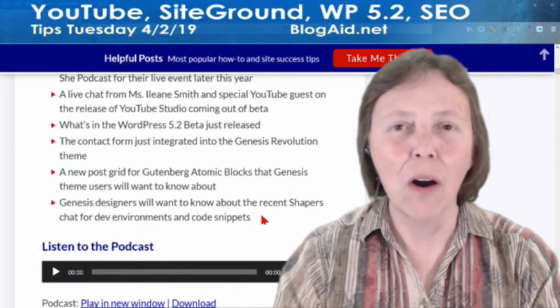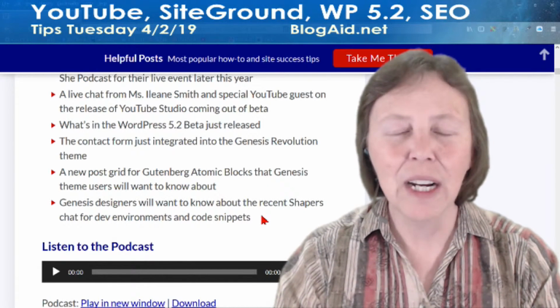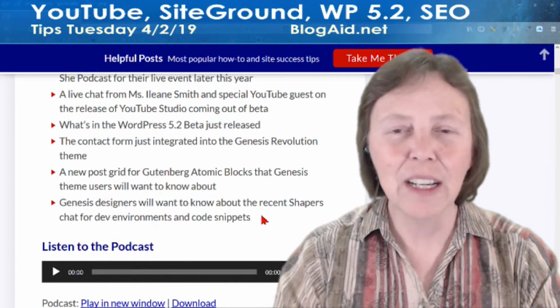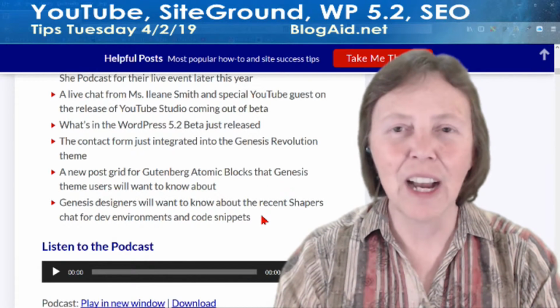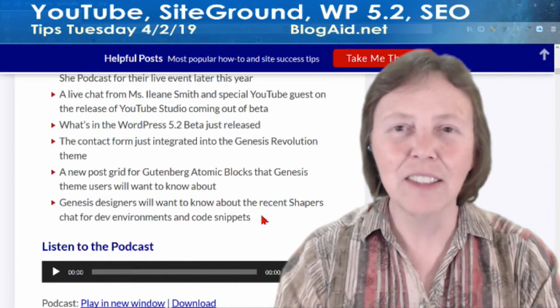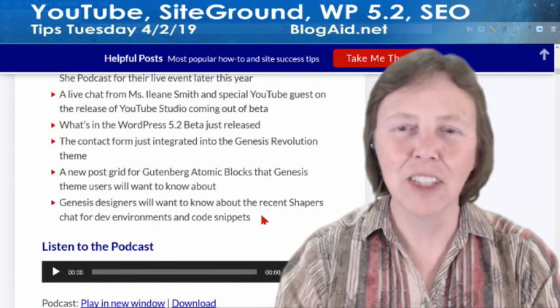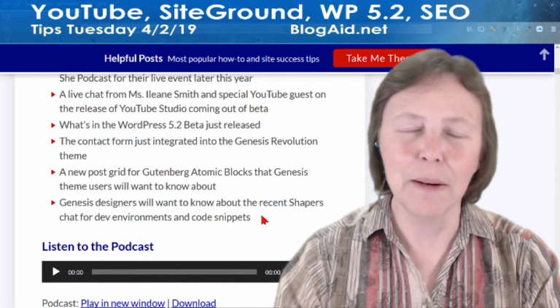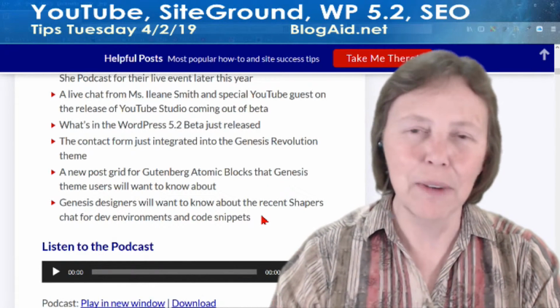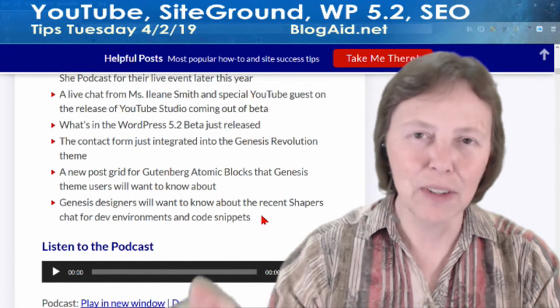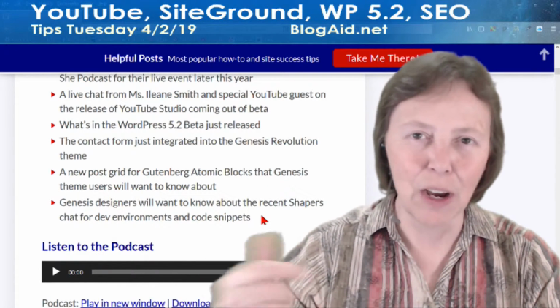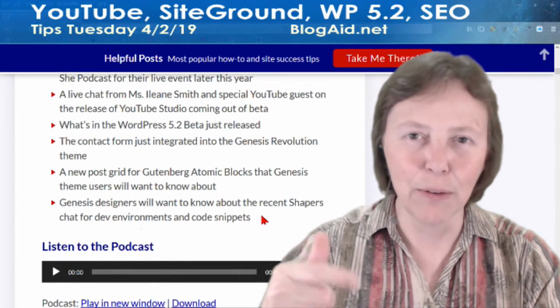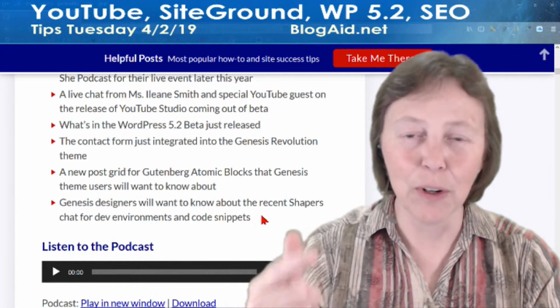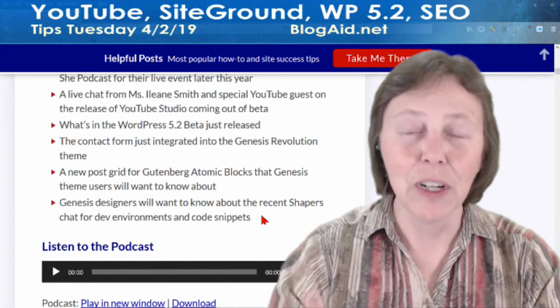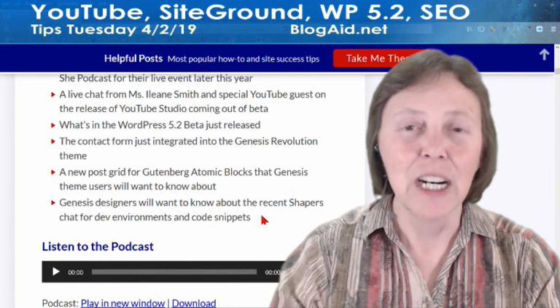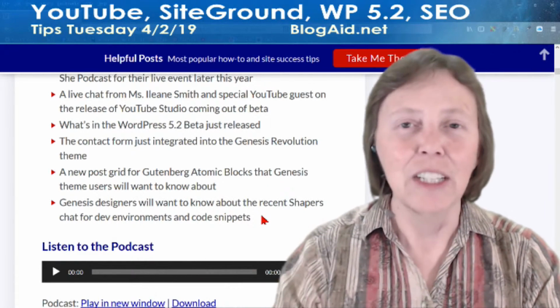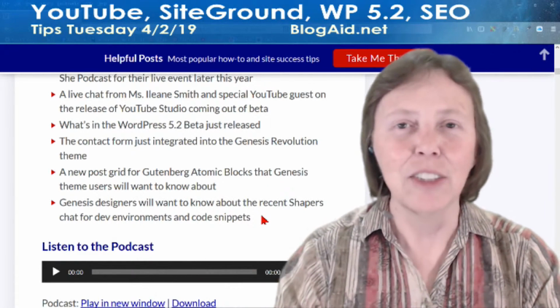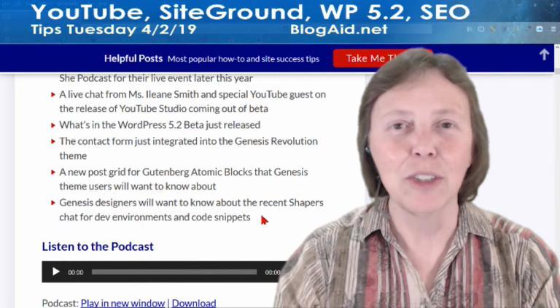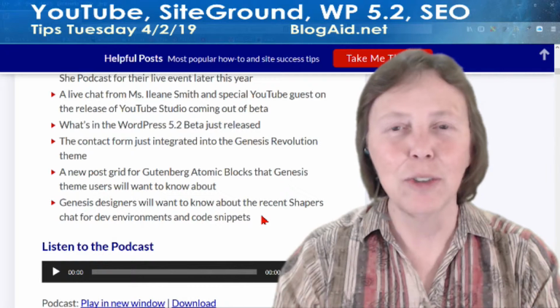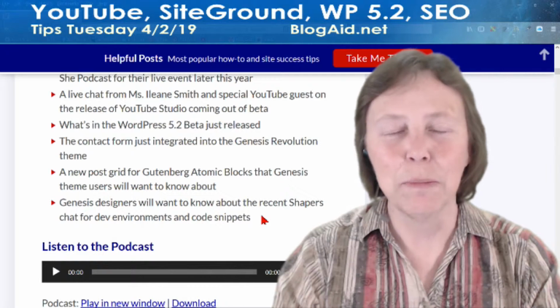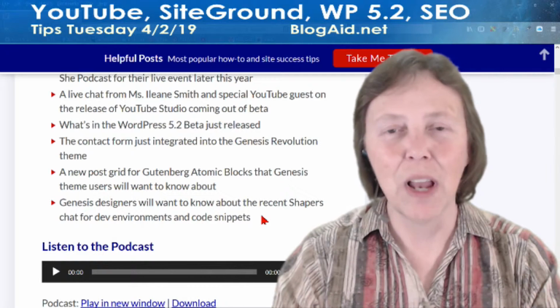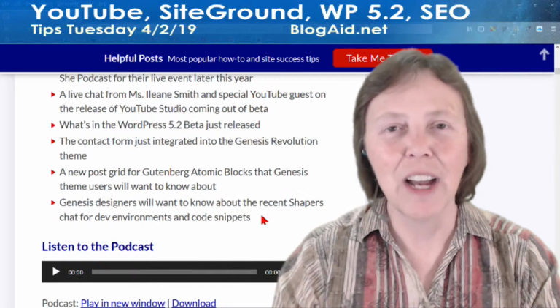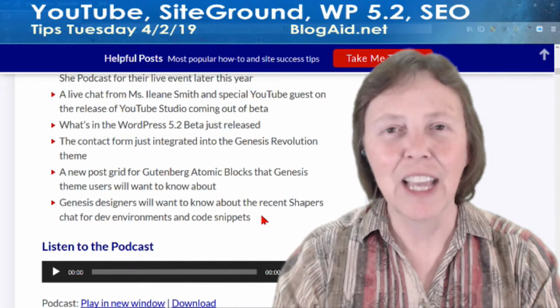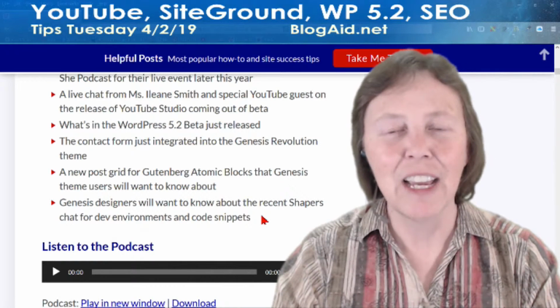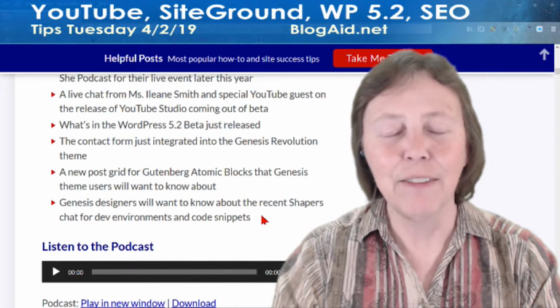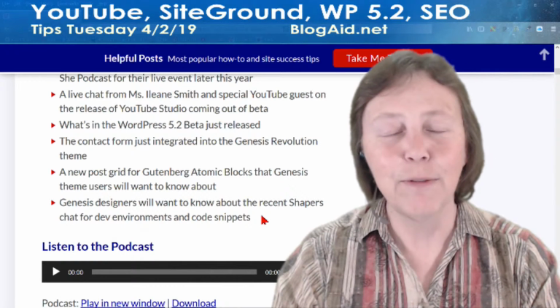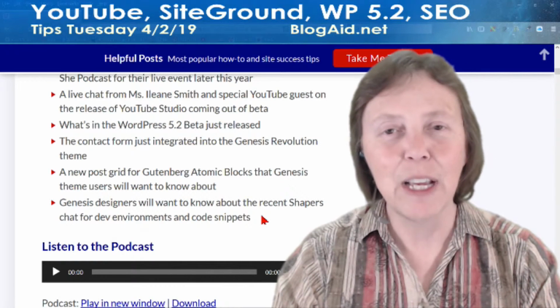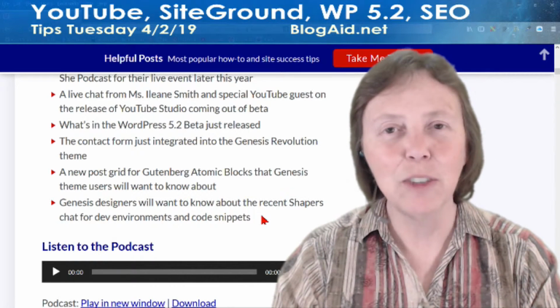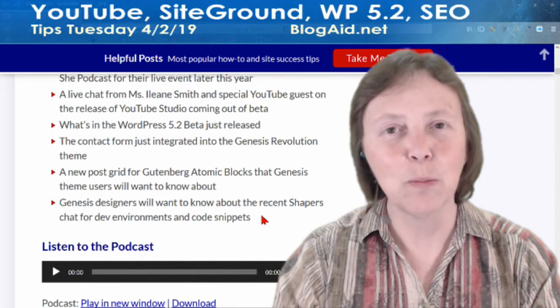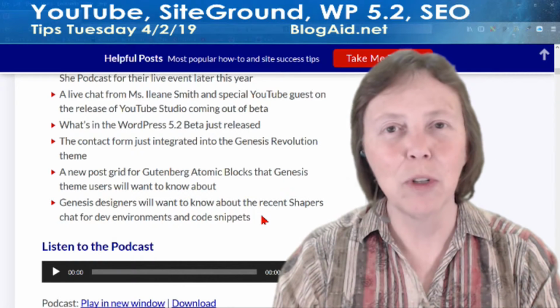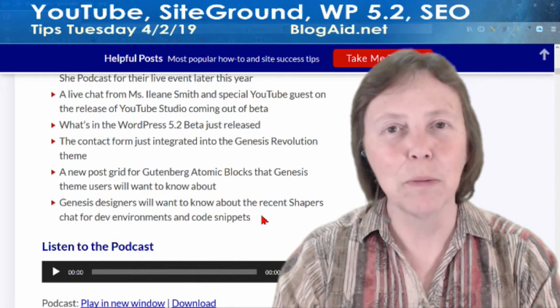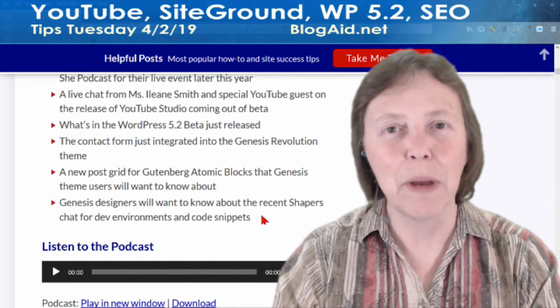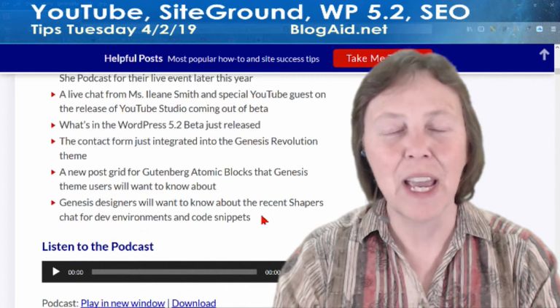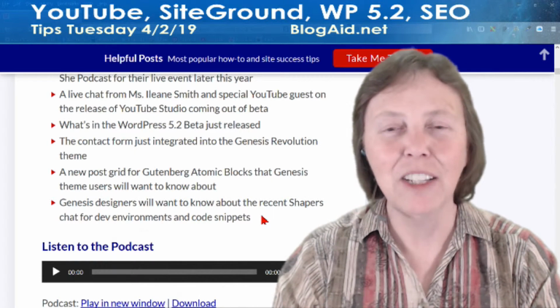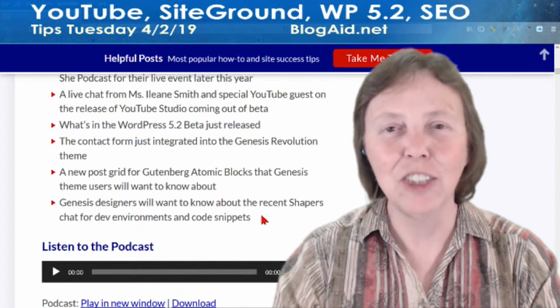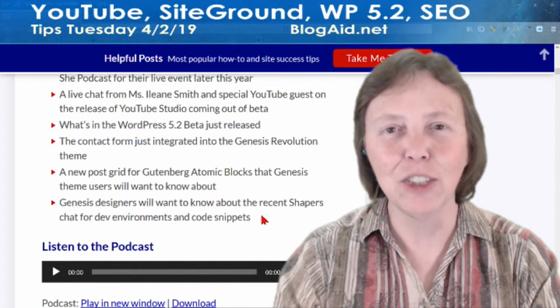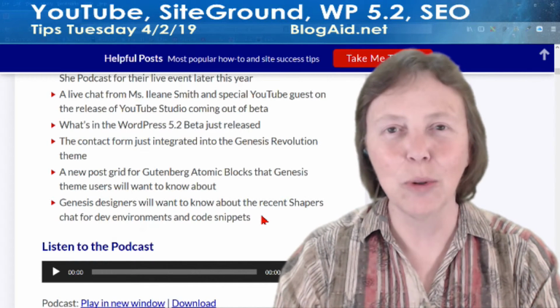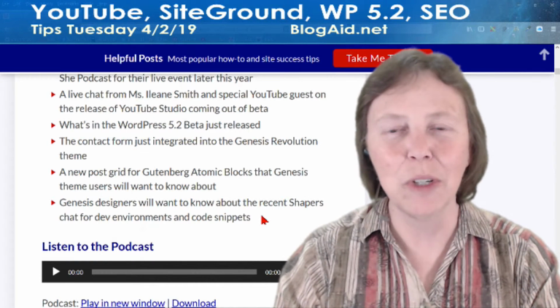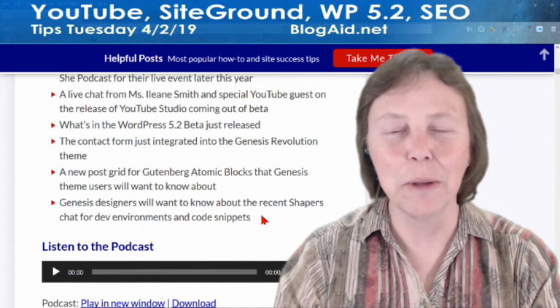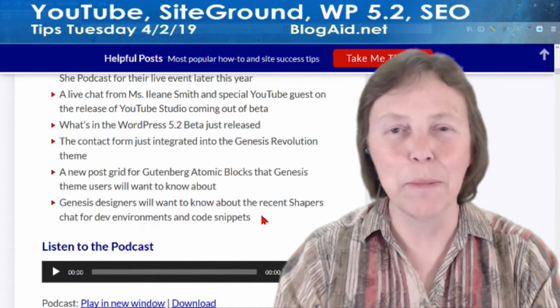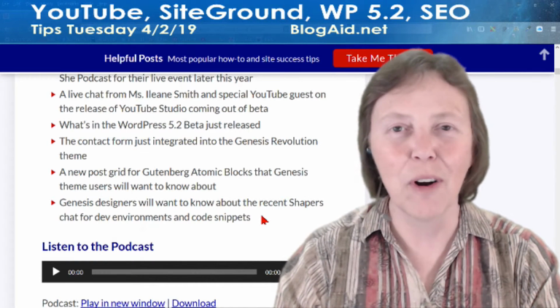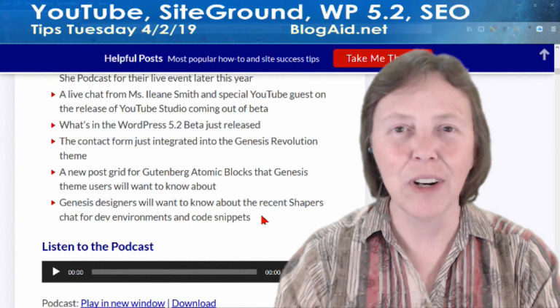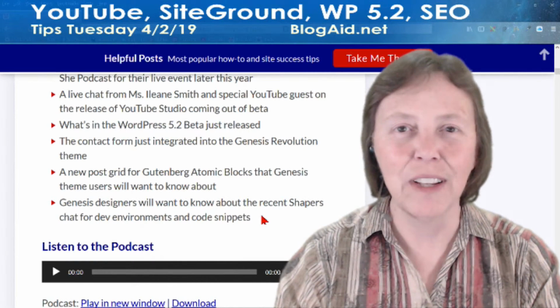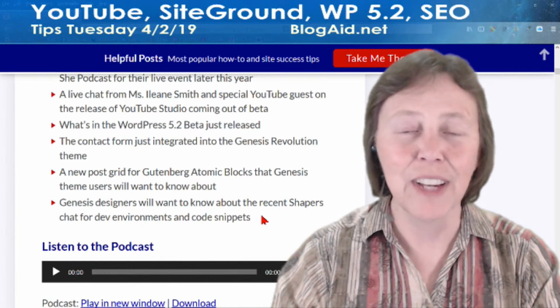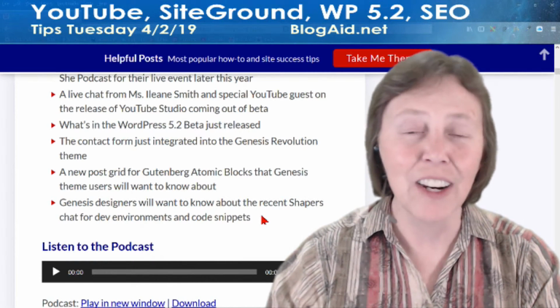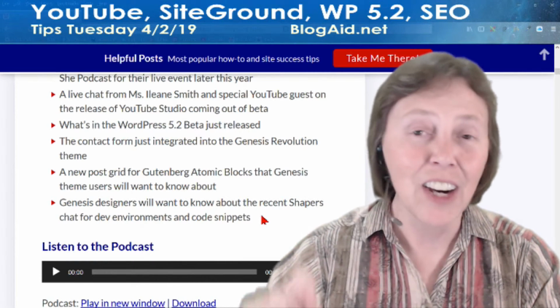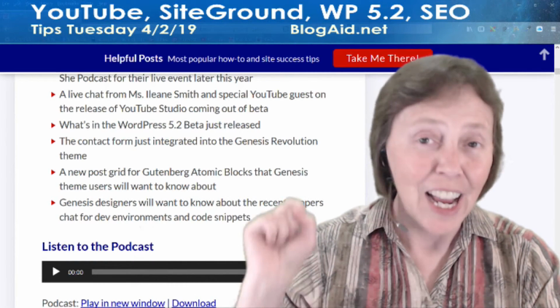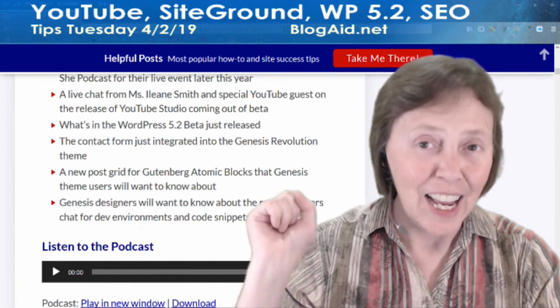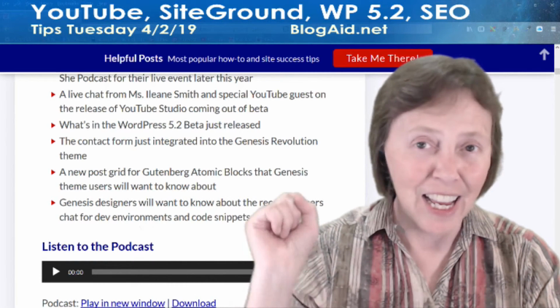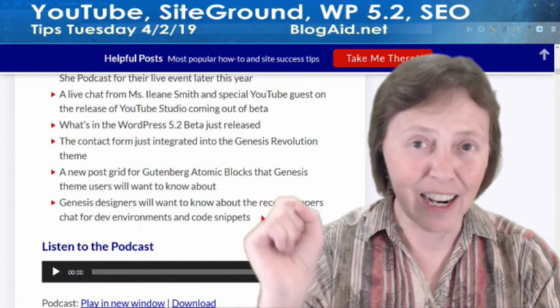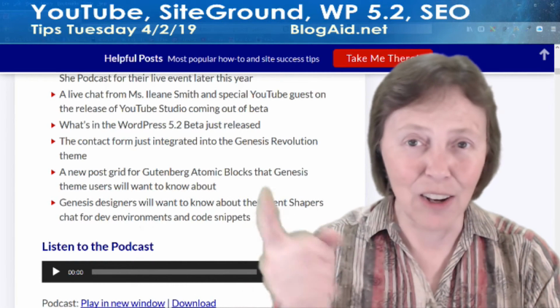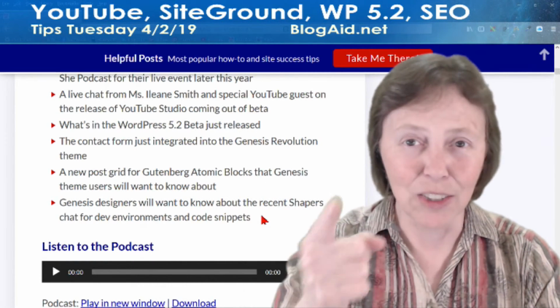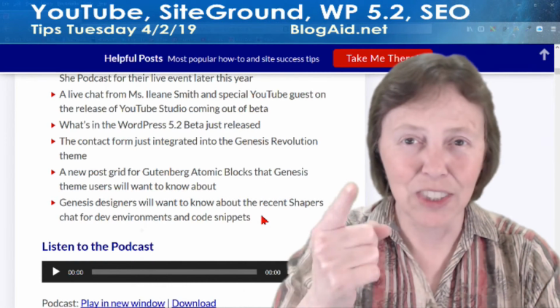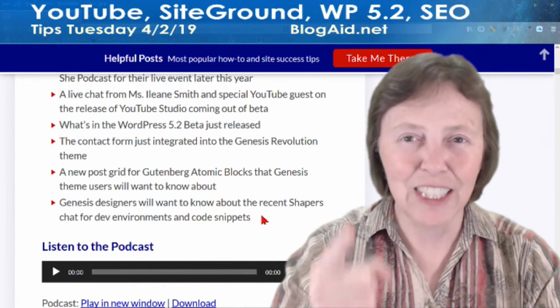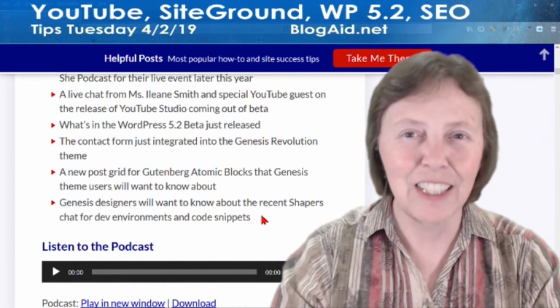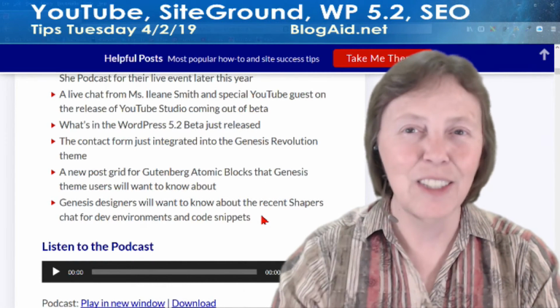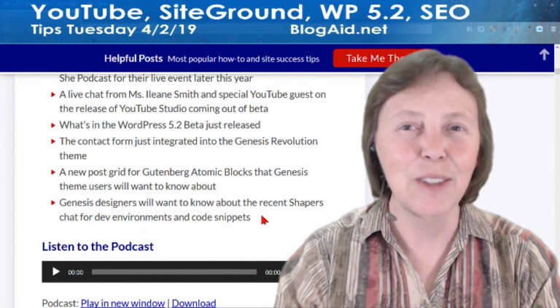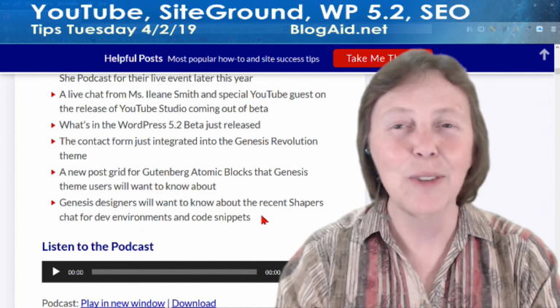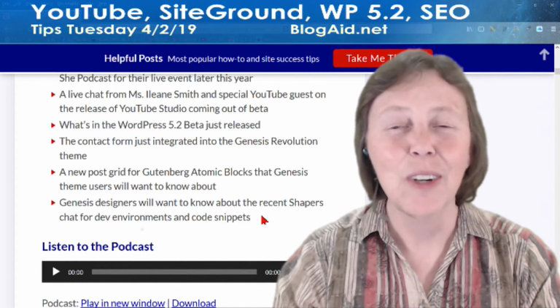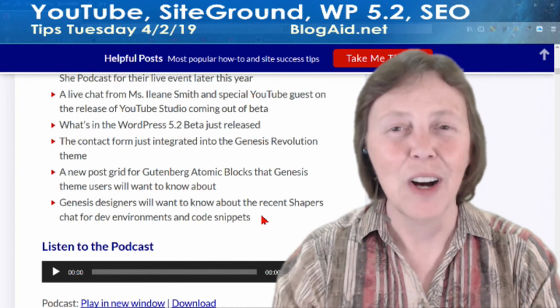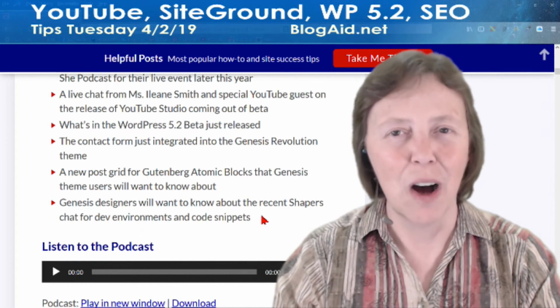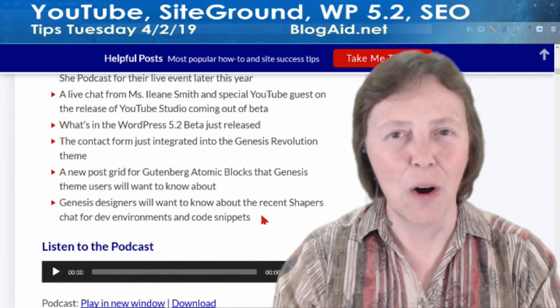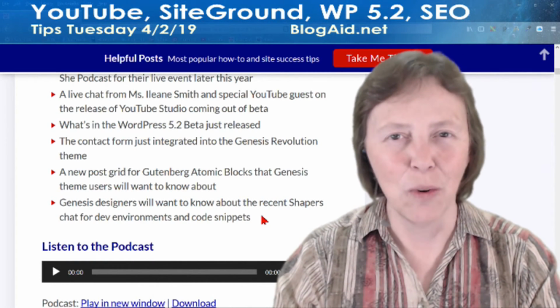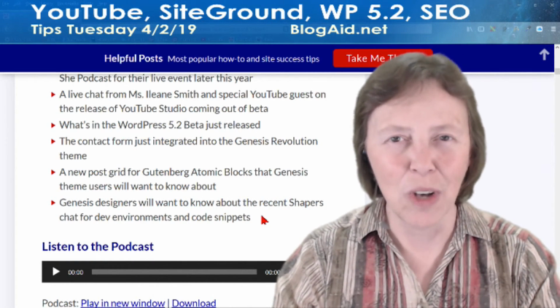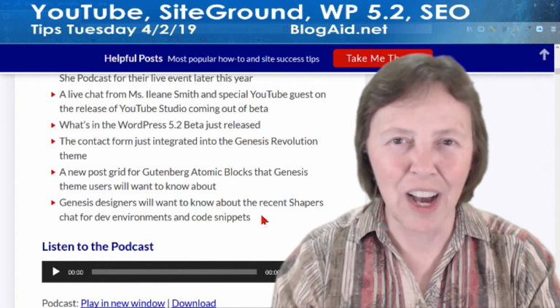All right guys, come on over to the BlogAid Facebook page and join the party there. I'll see you online.